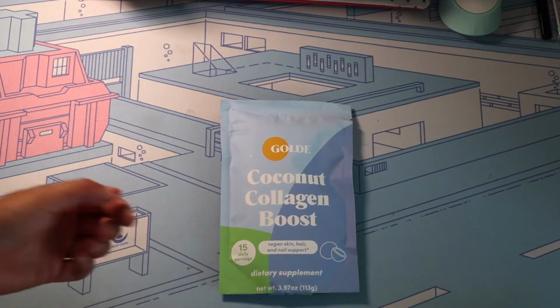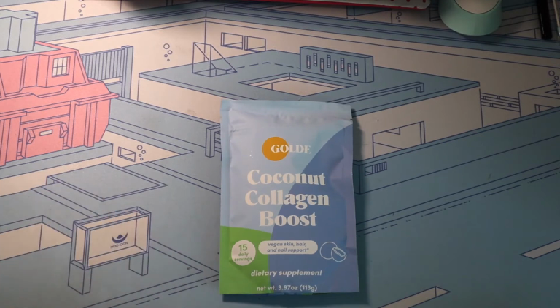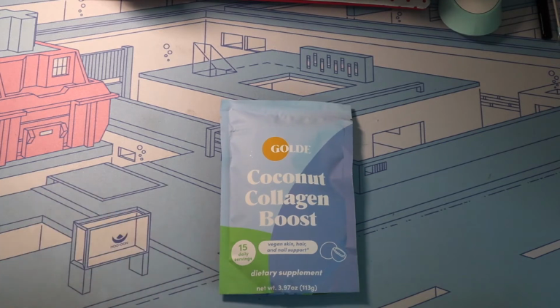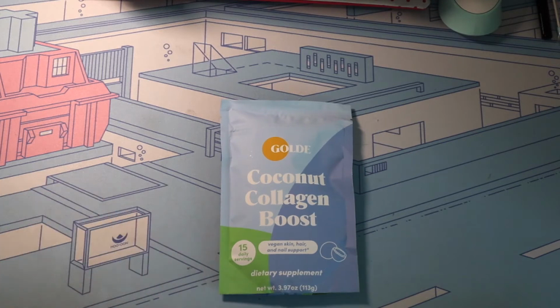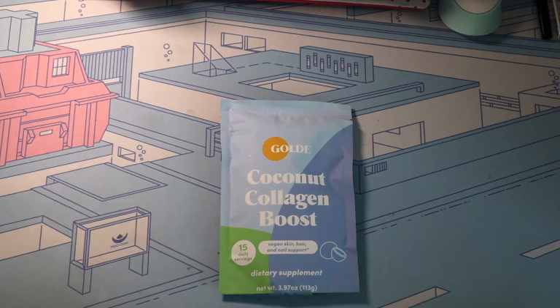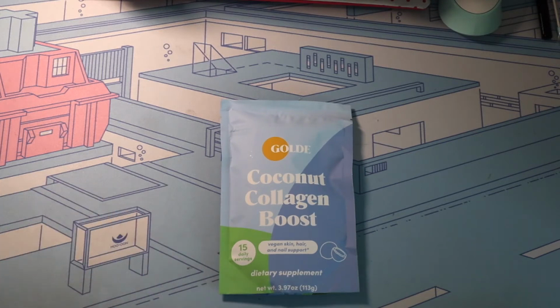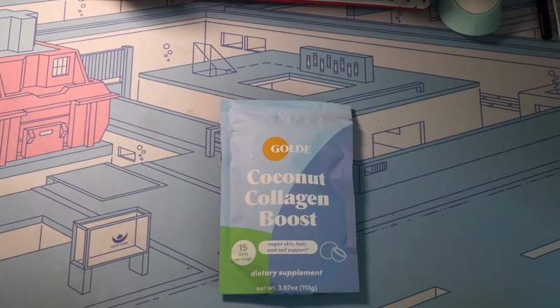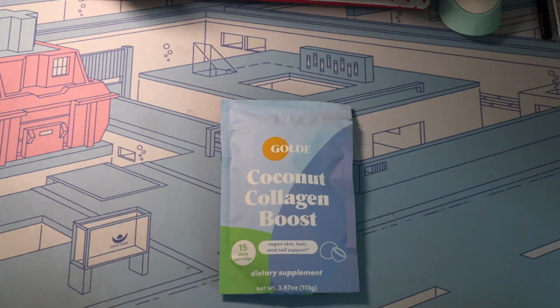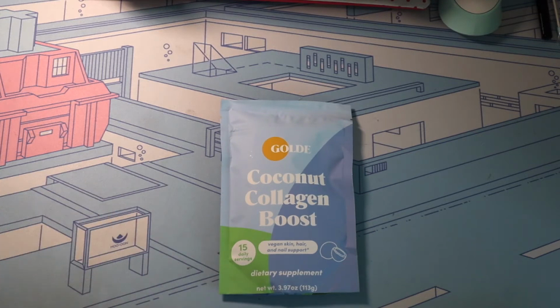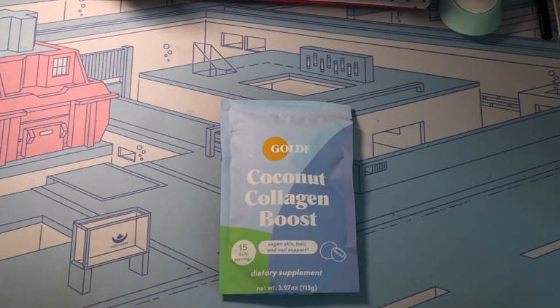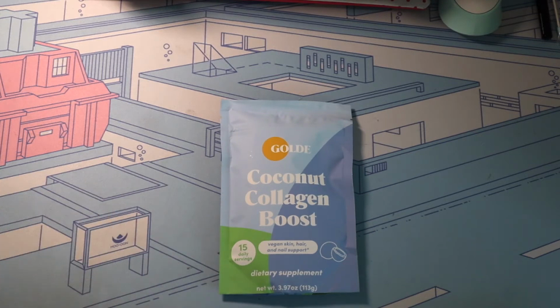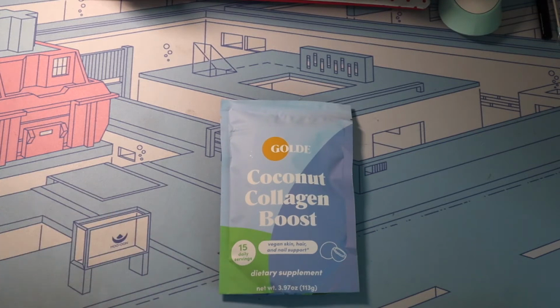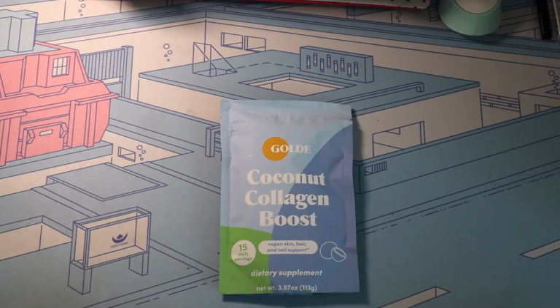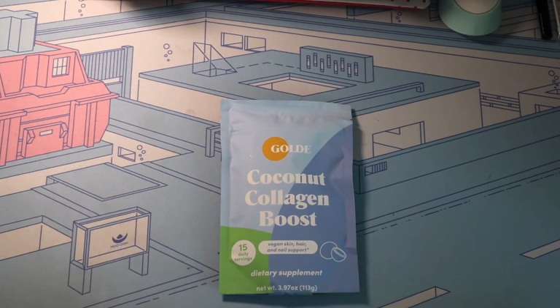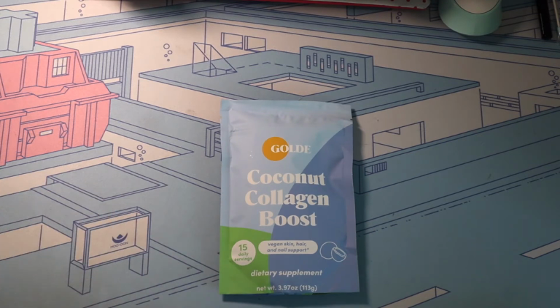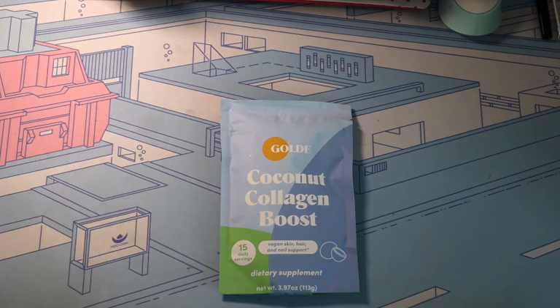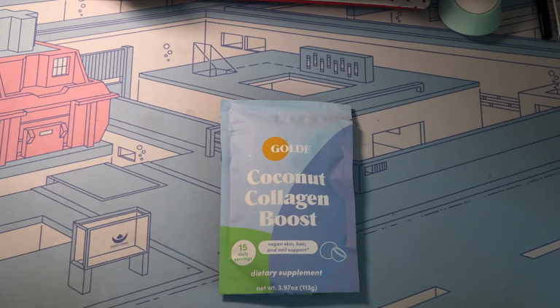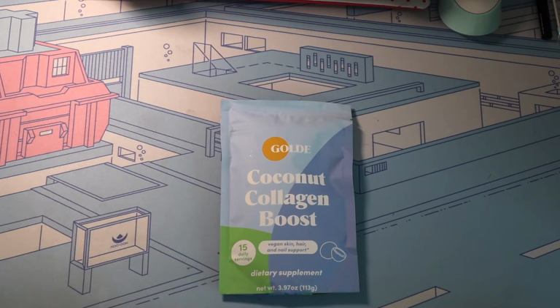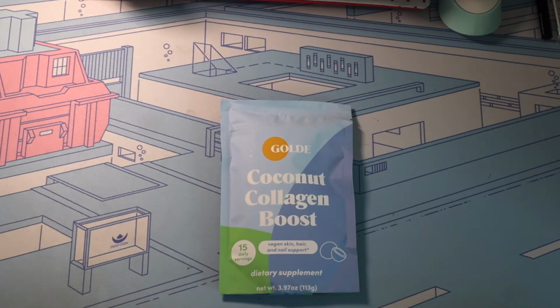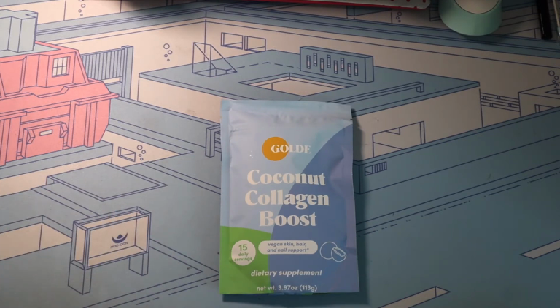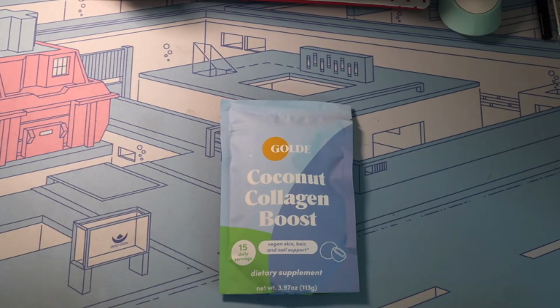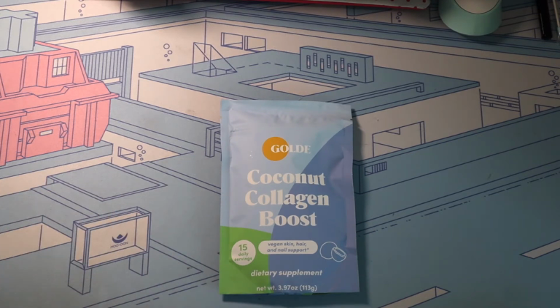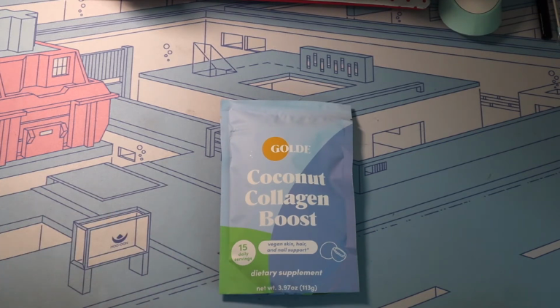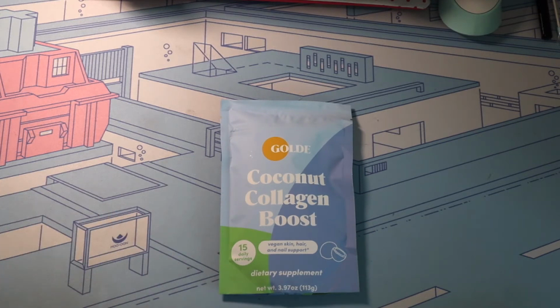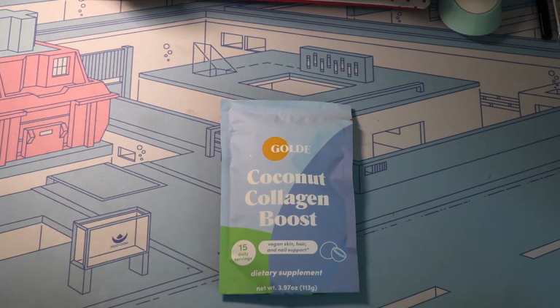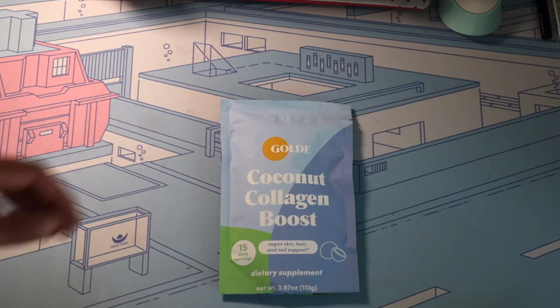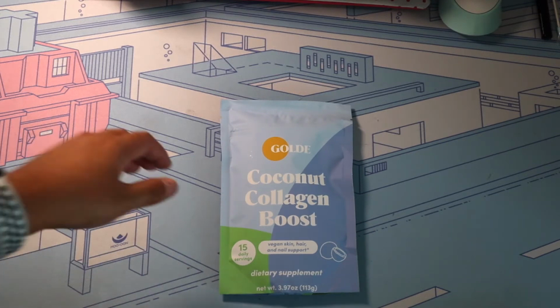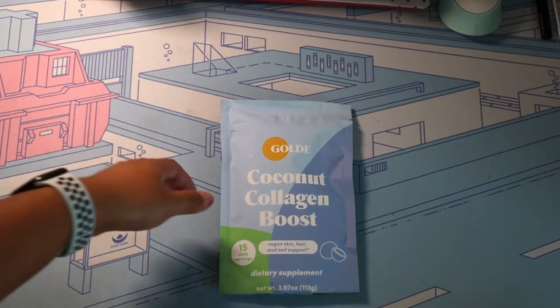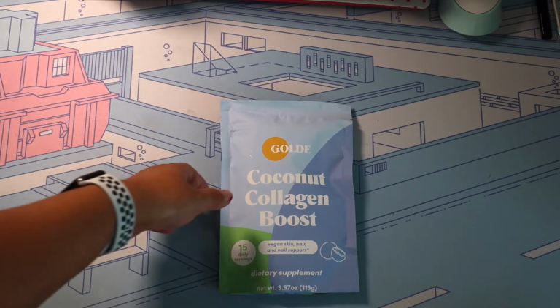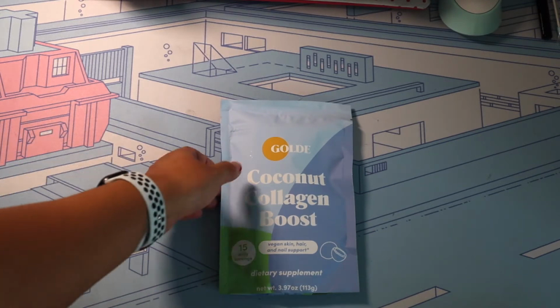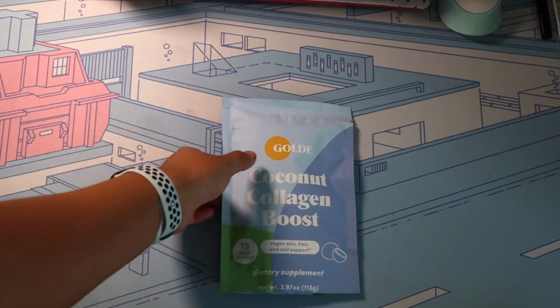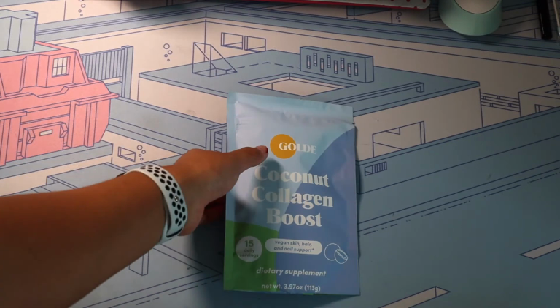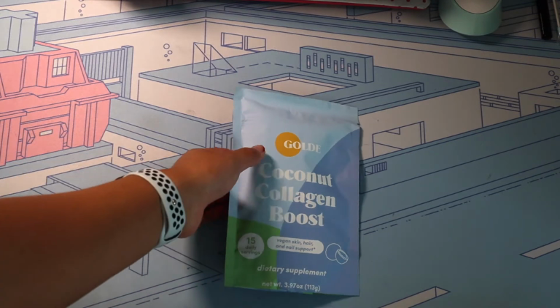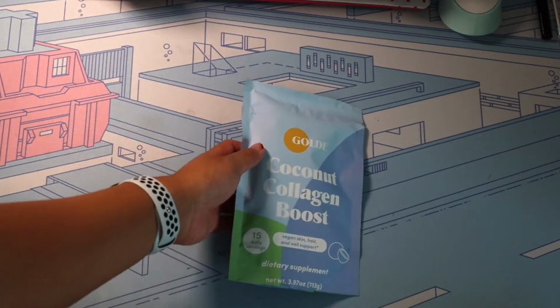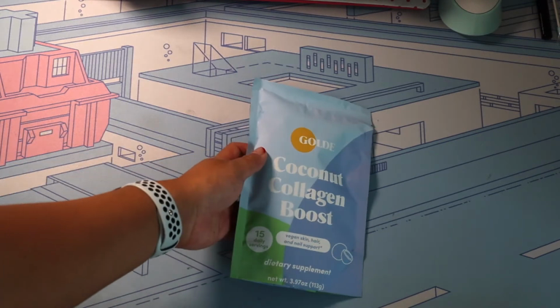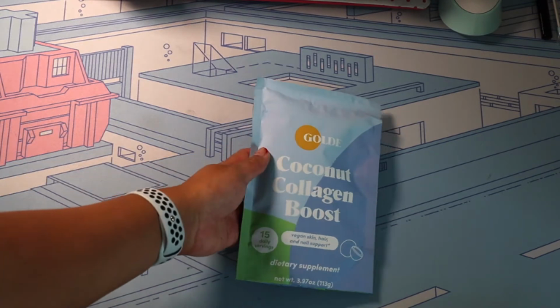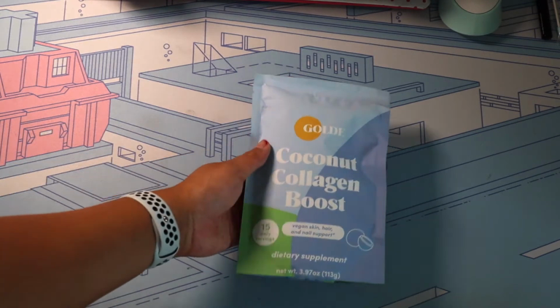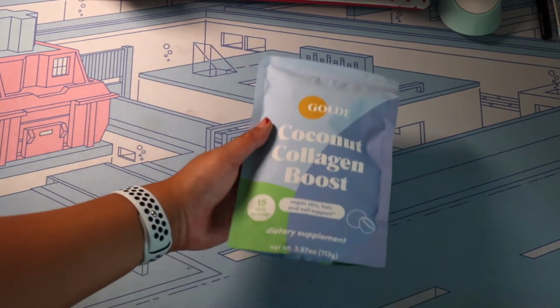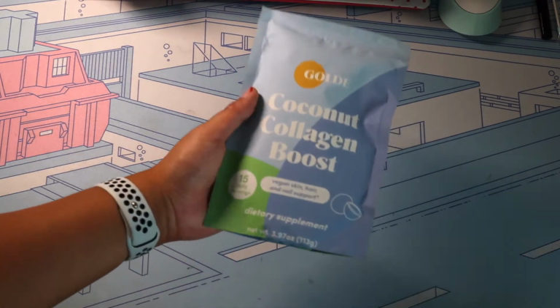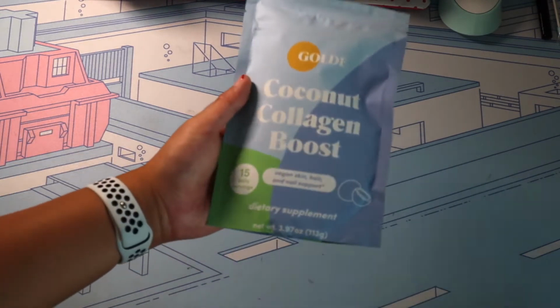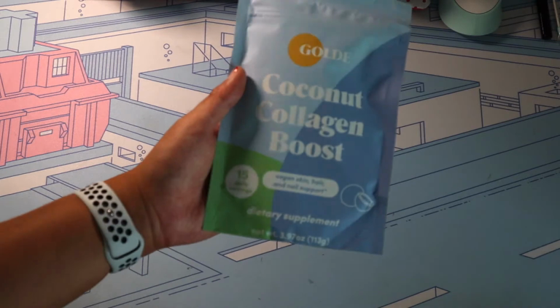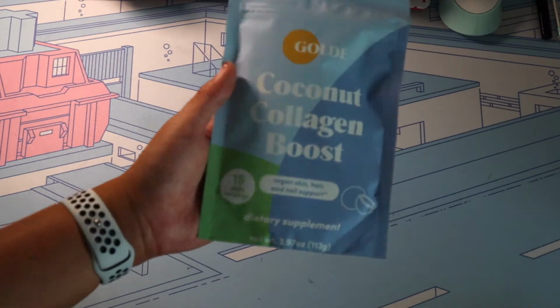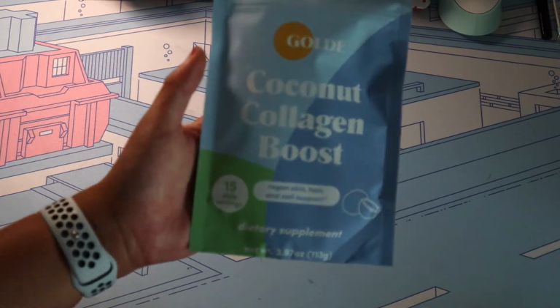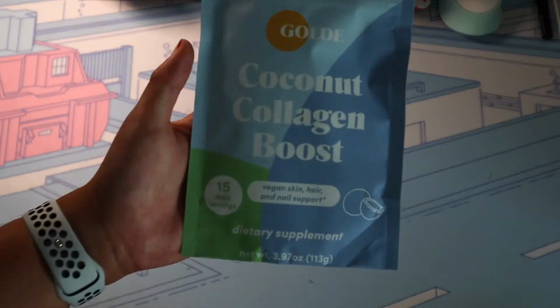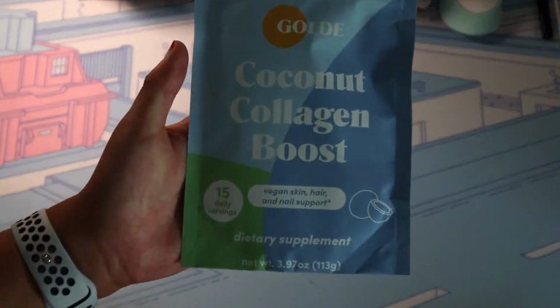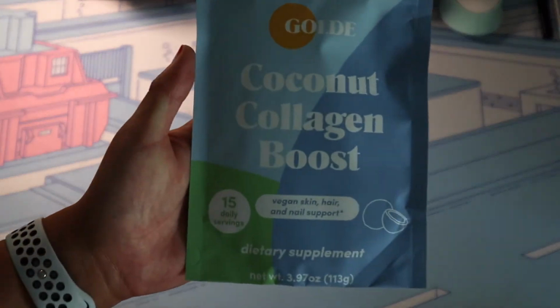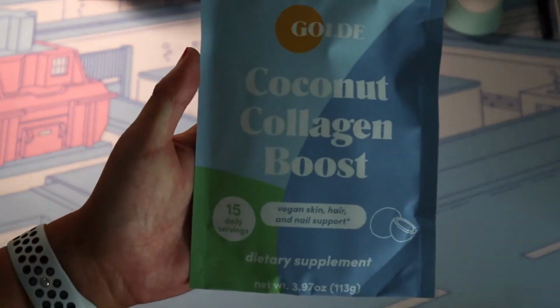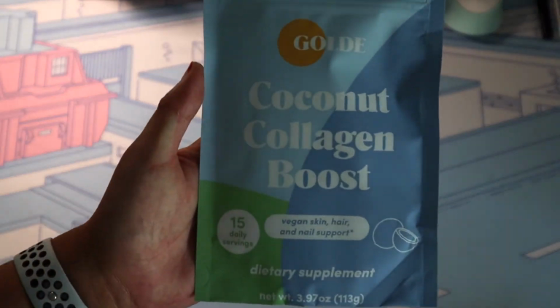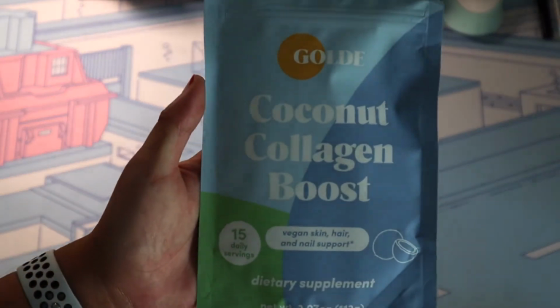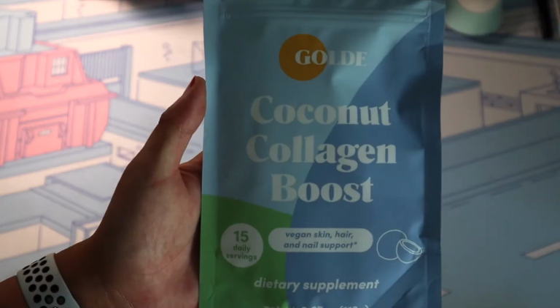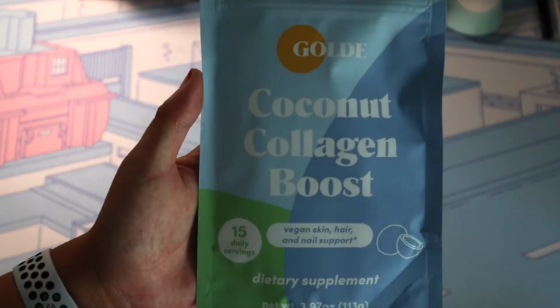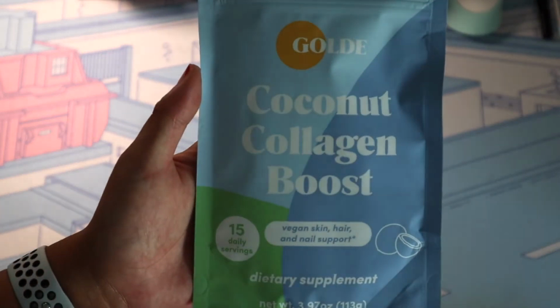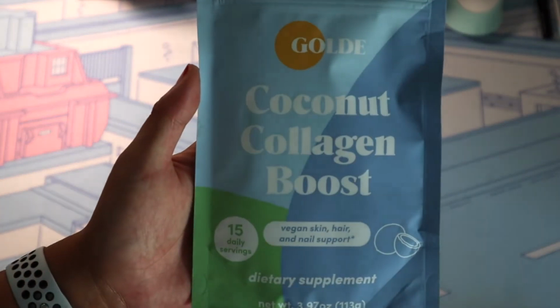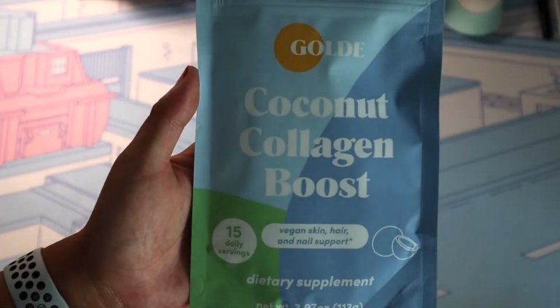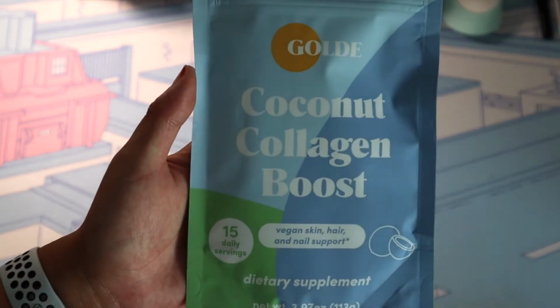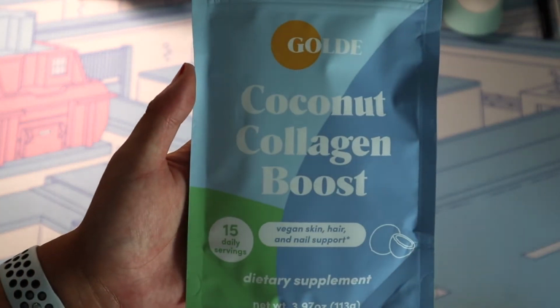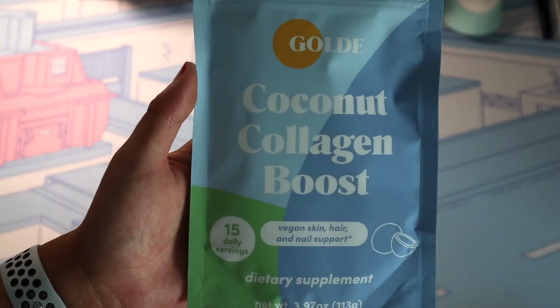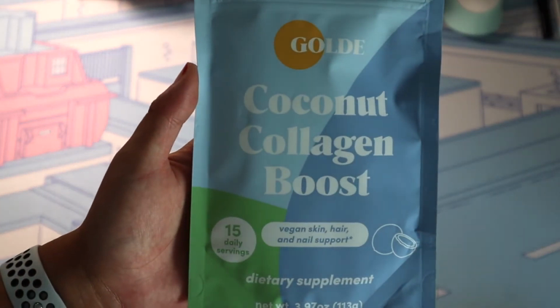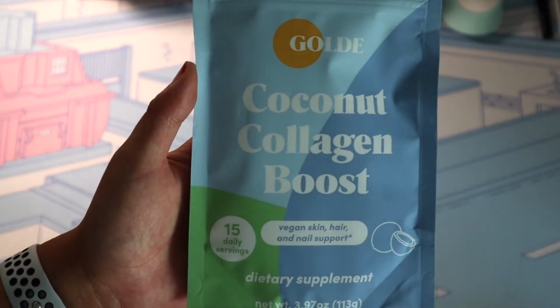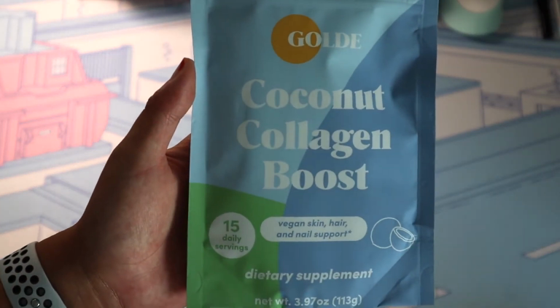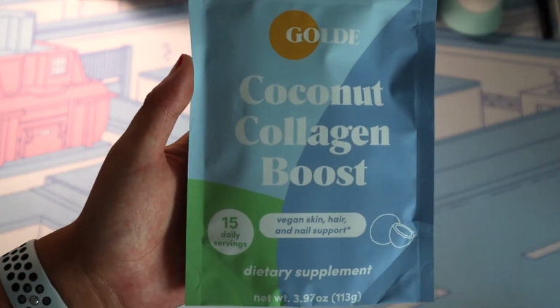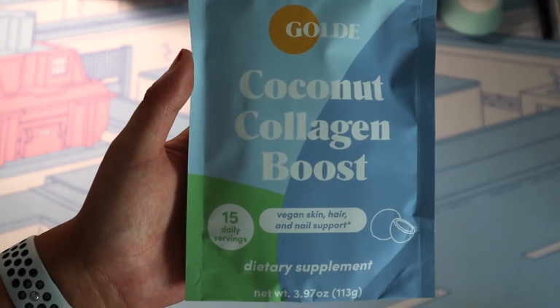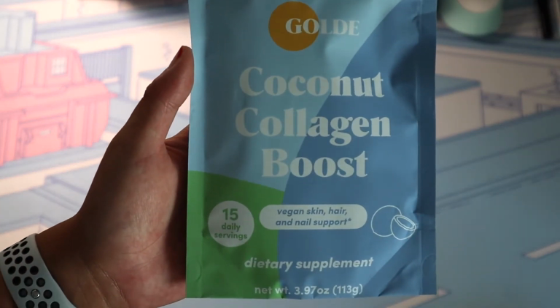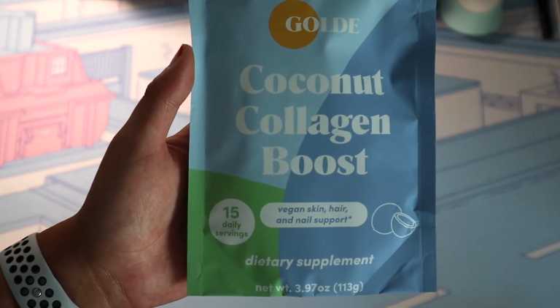This is the Coconut Collagen Boost for vegan skin, hair, and nail support. It's a dietary supplement, and it's always great because everyone wants to boost their collagen levels.